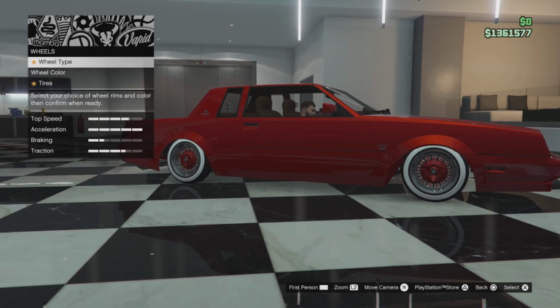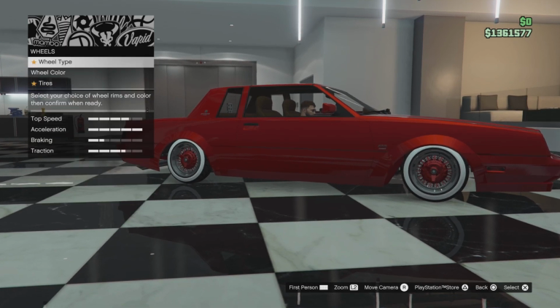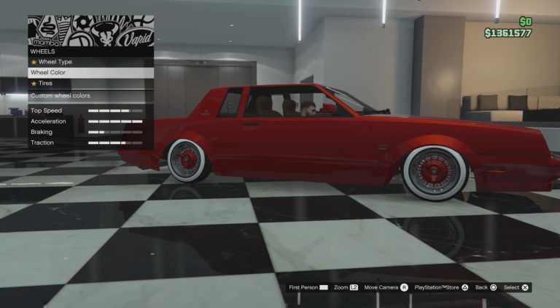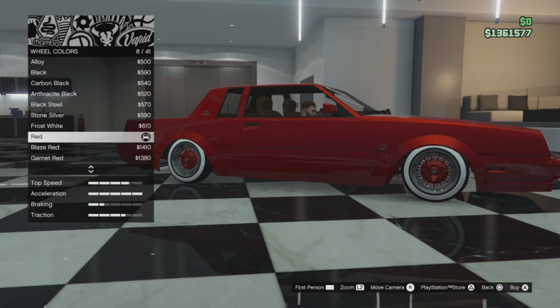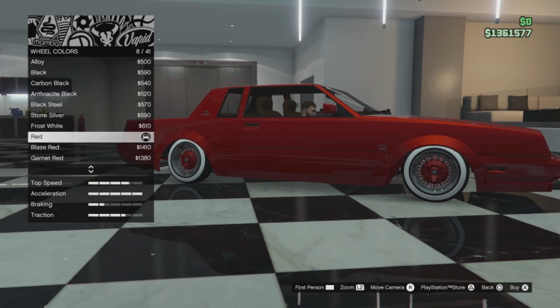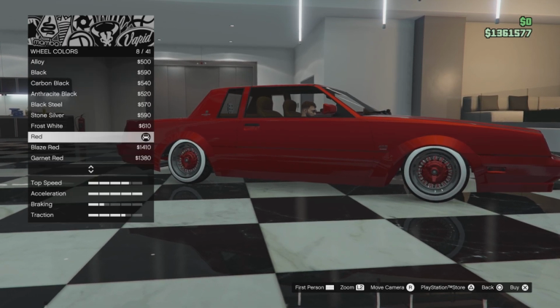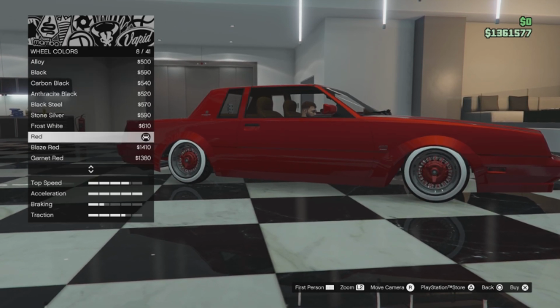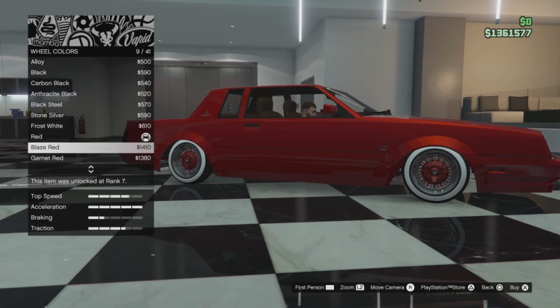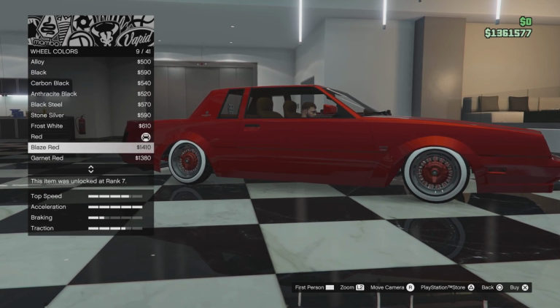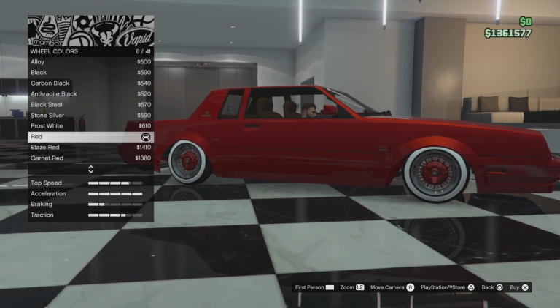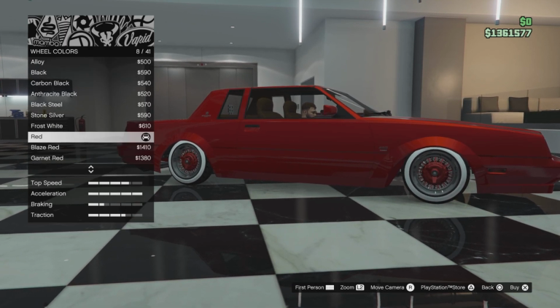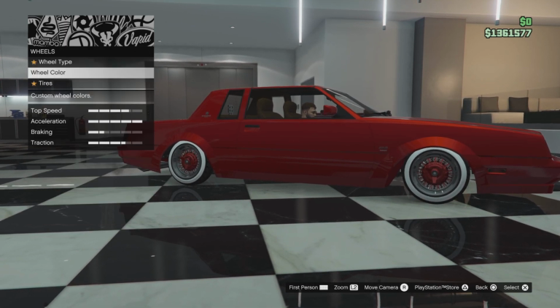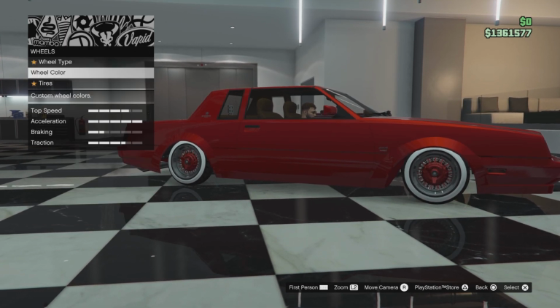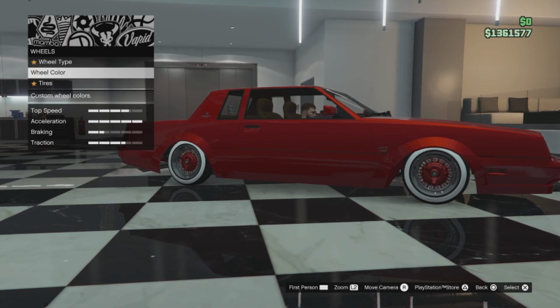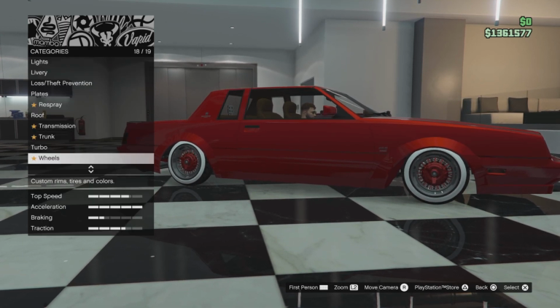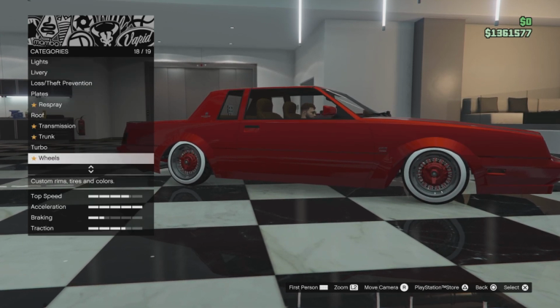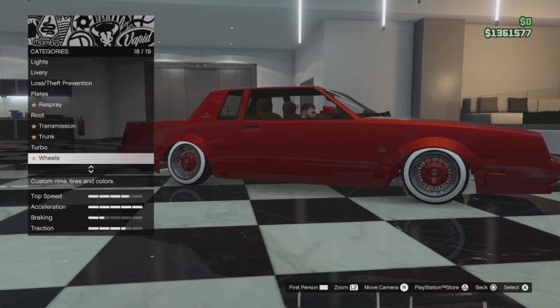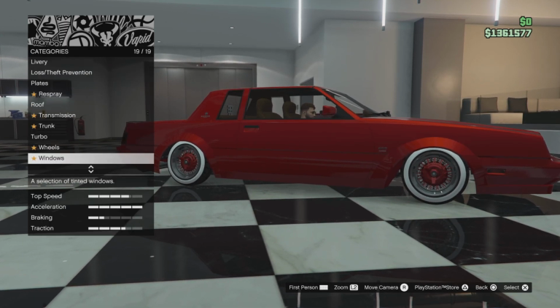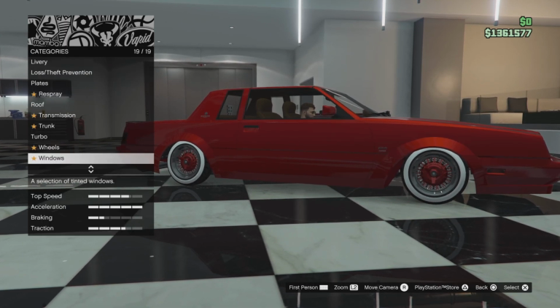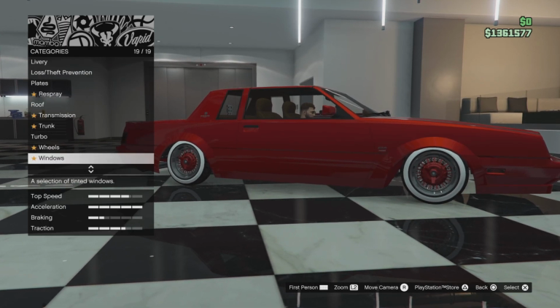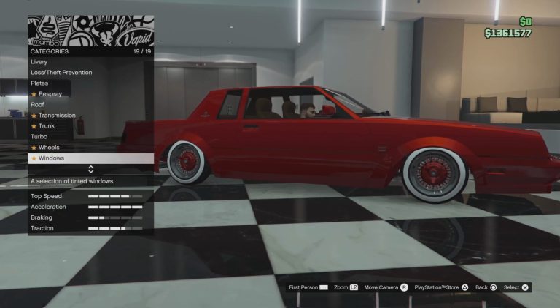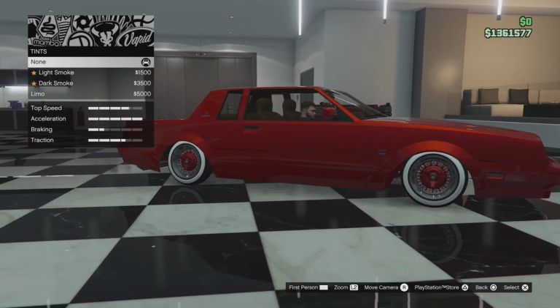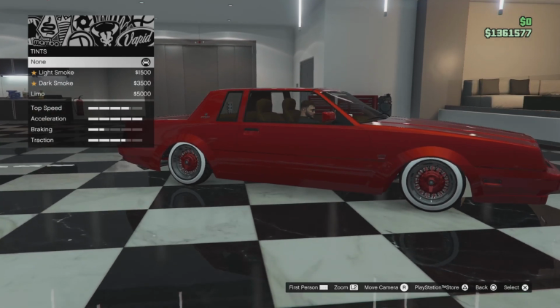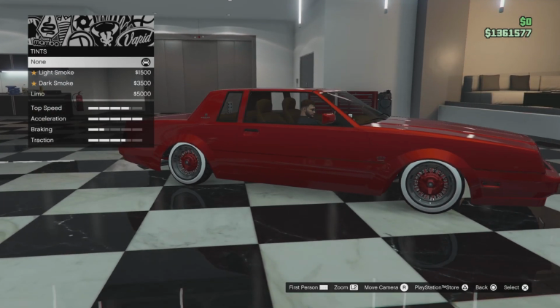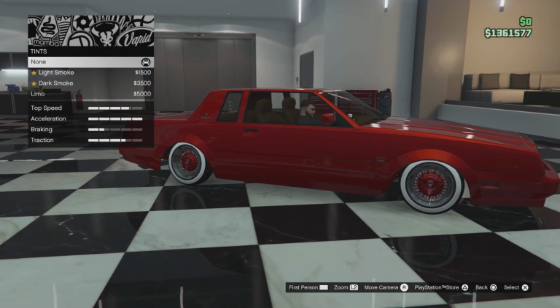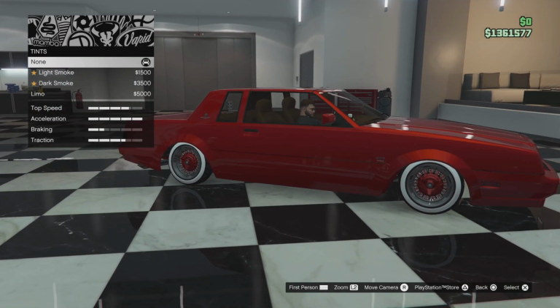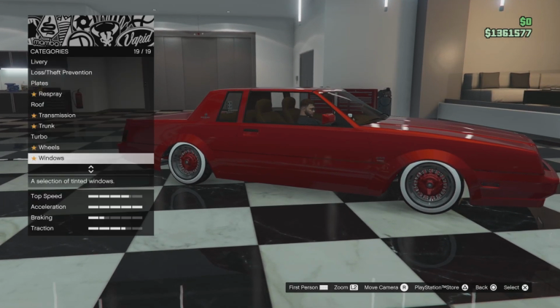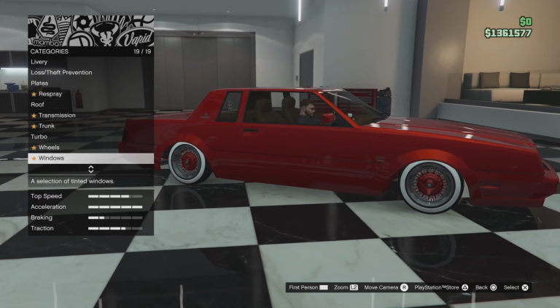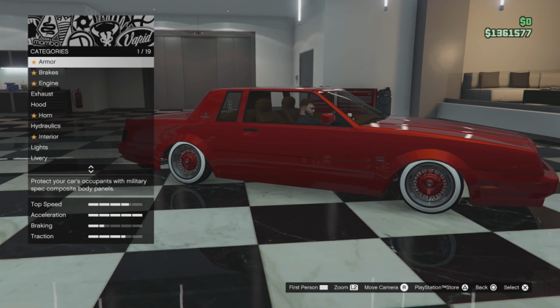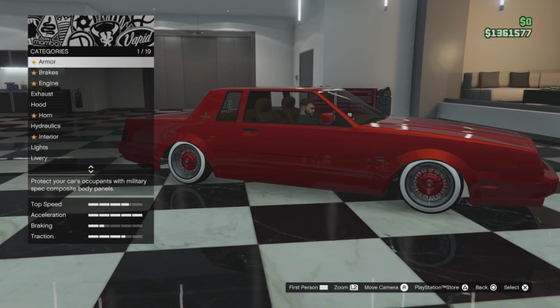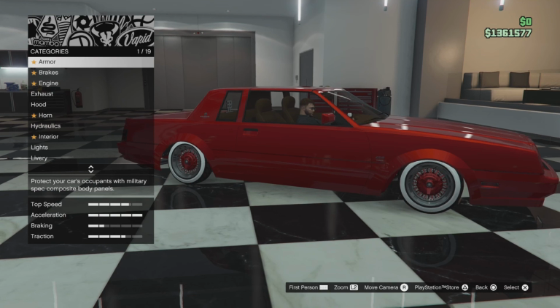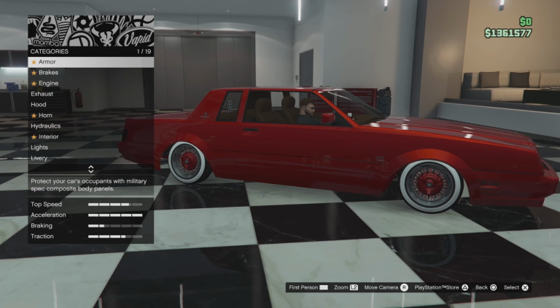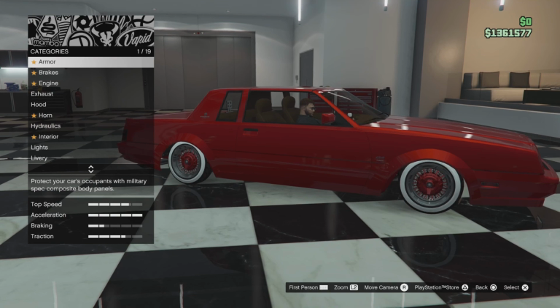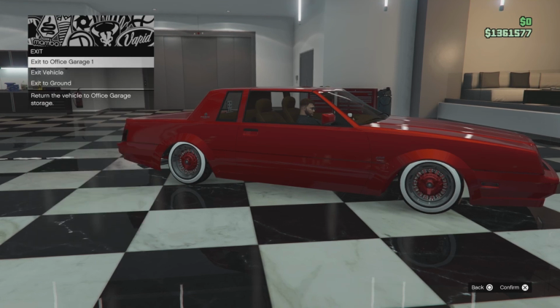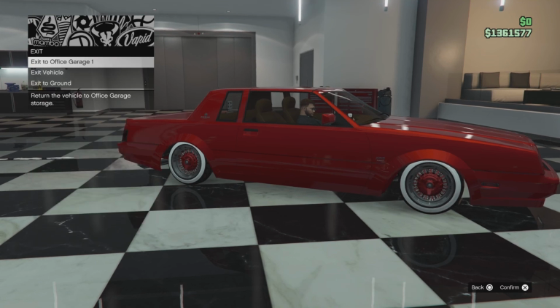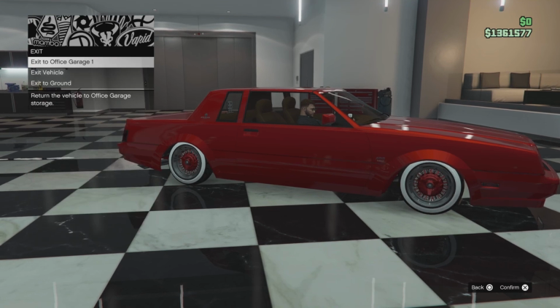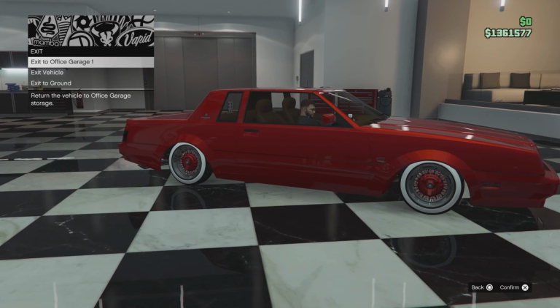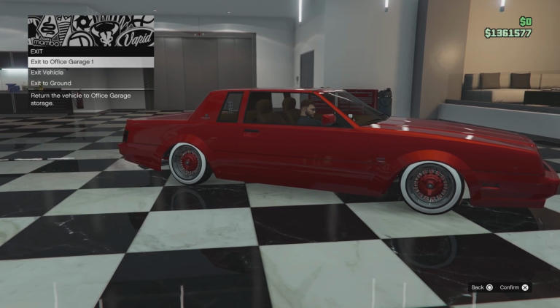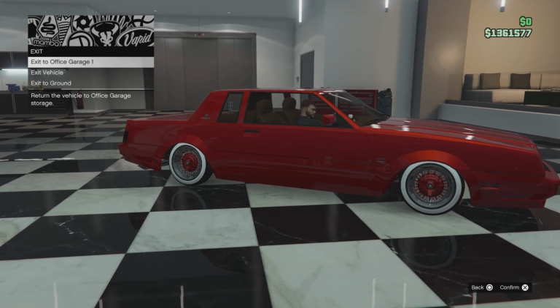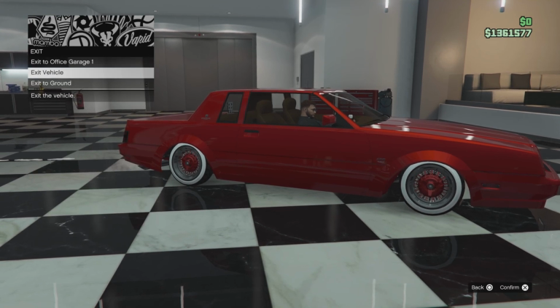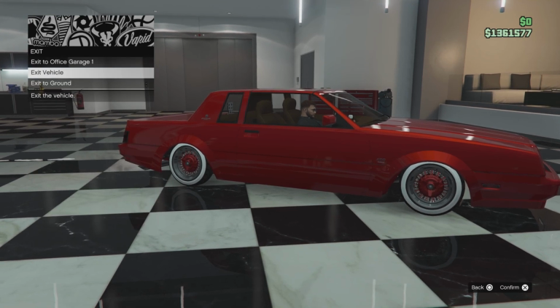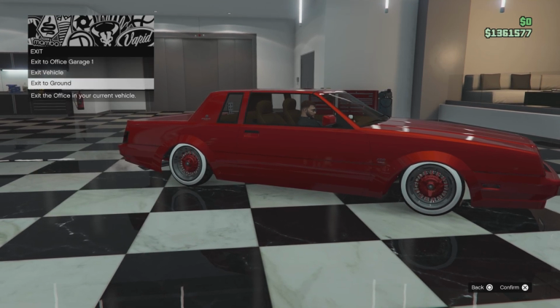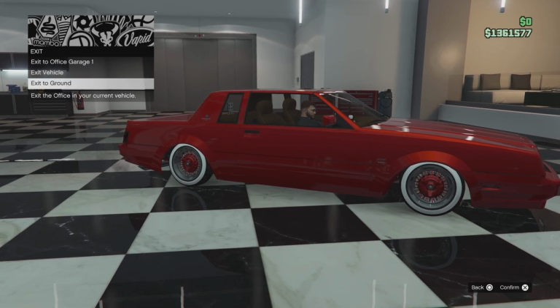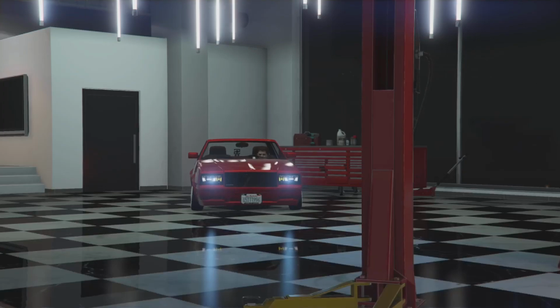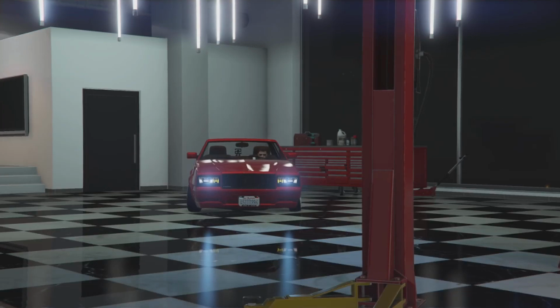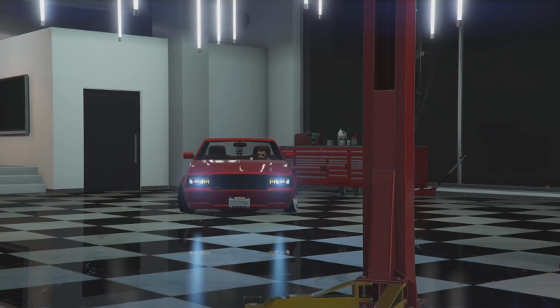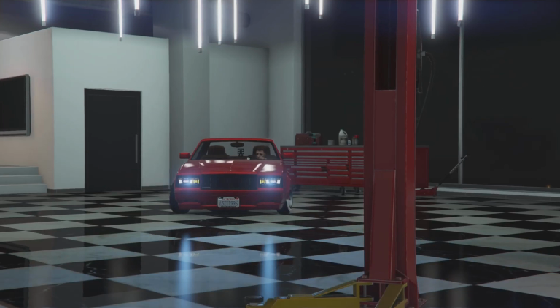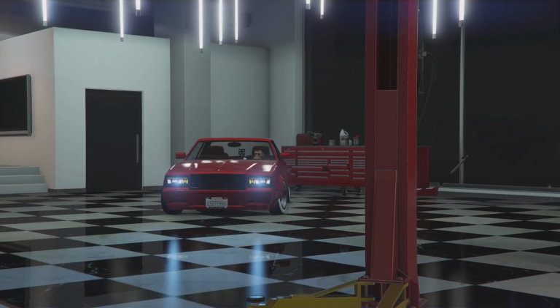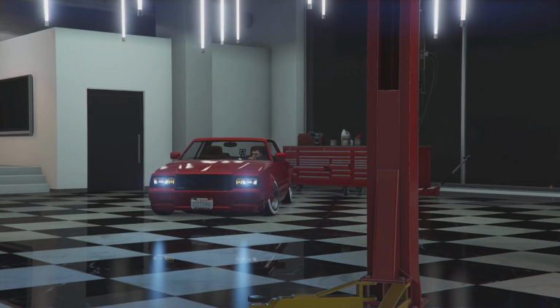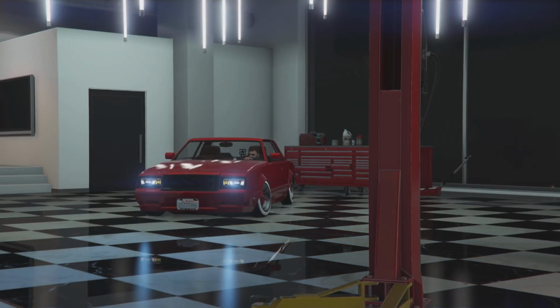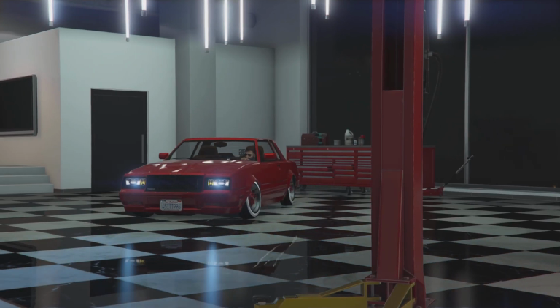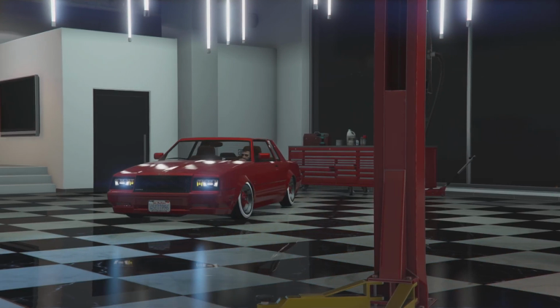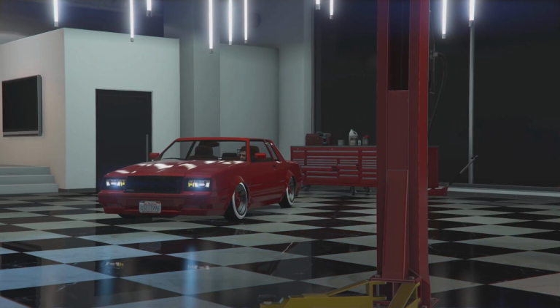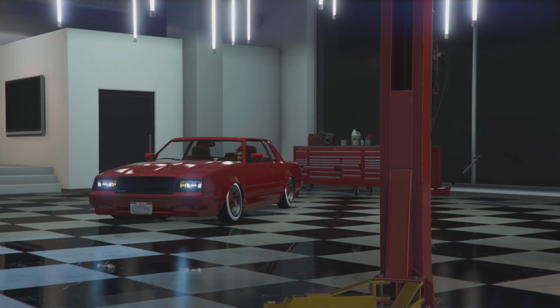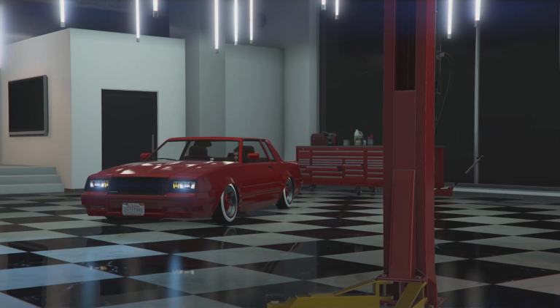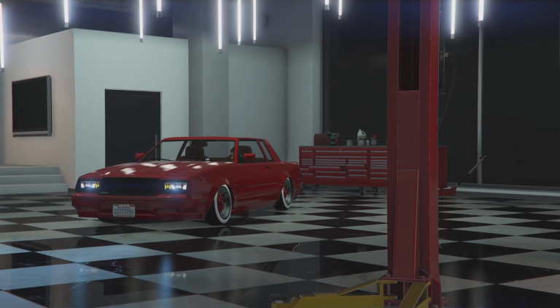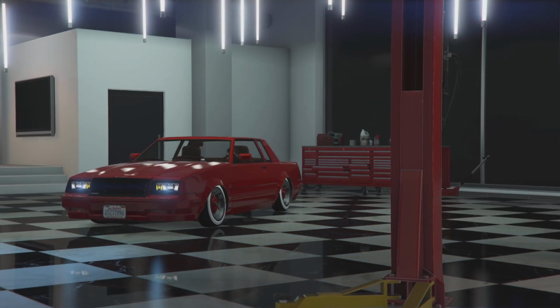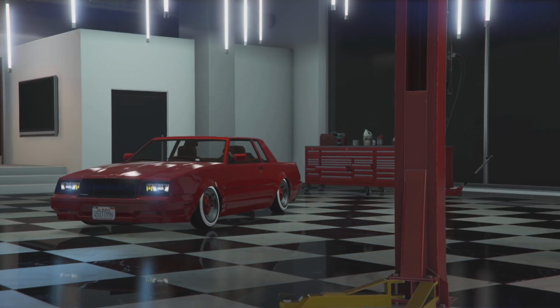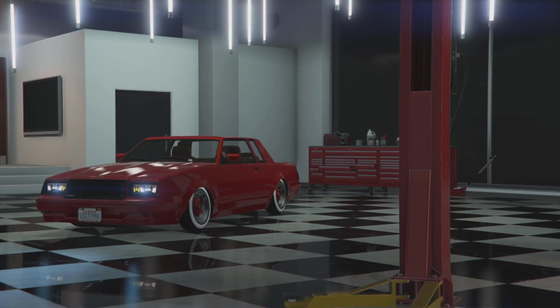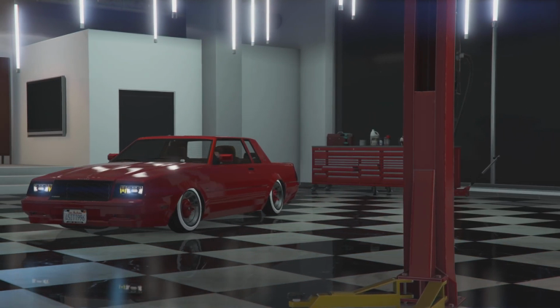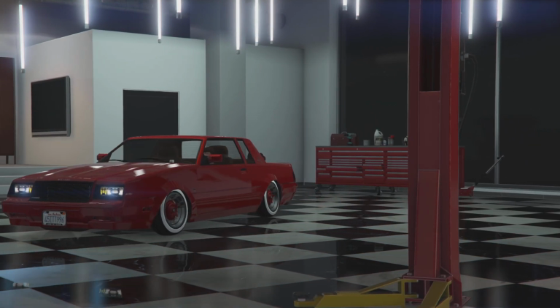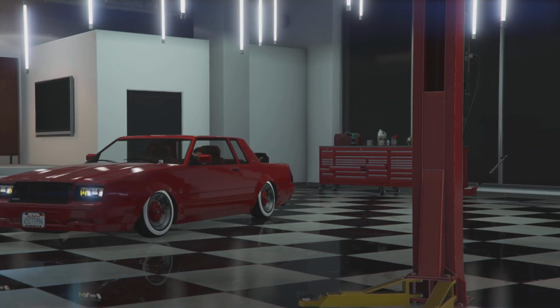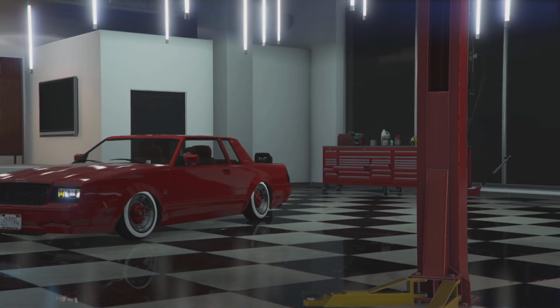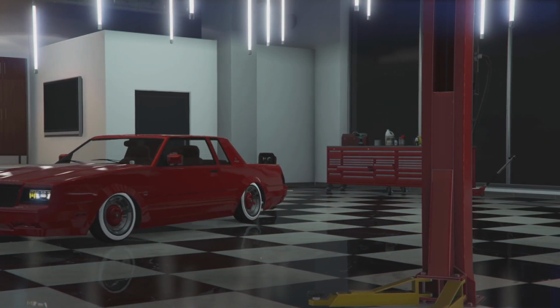Wheels: Wheel Type Low Rider, Stock and Wired, and put the red color on them. Windows: standard. And that is how you make Jesse Pinkman's car inside GTA 5 Online.